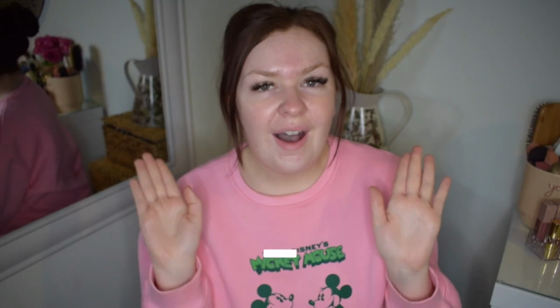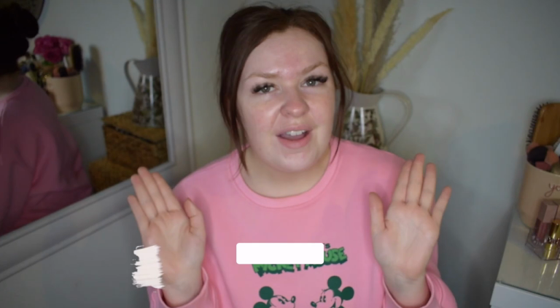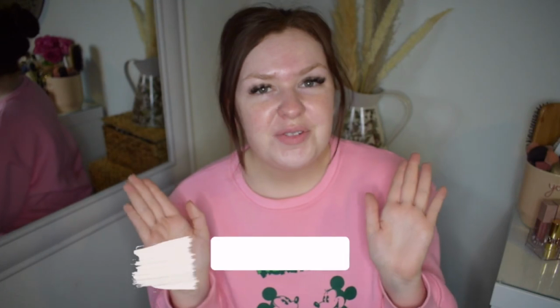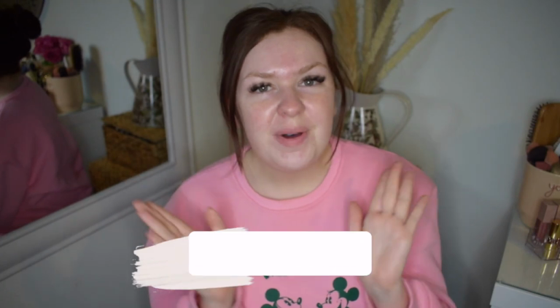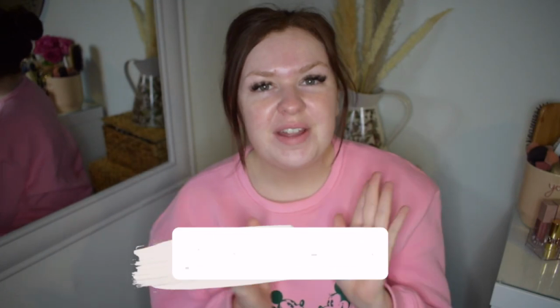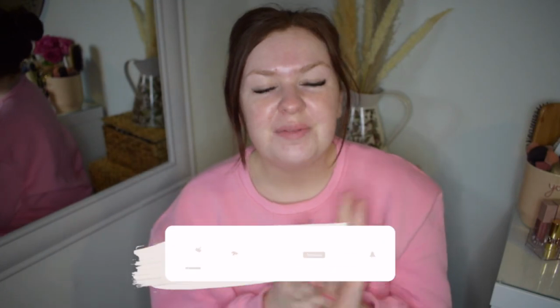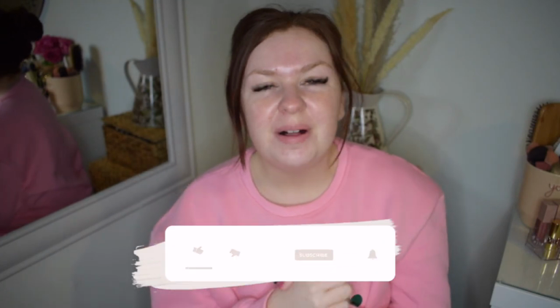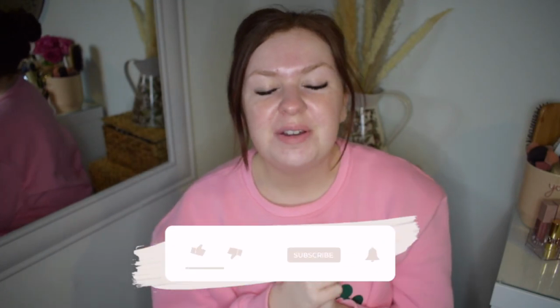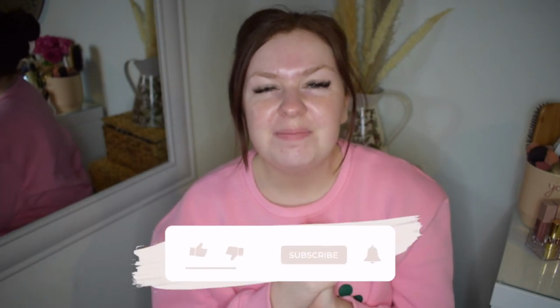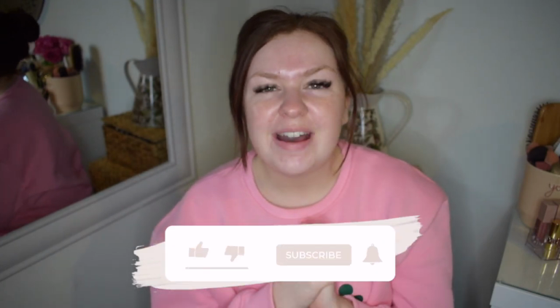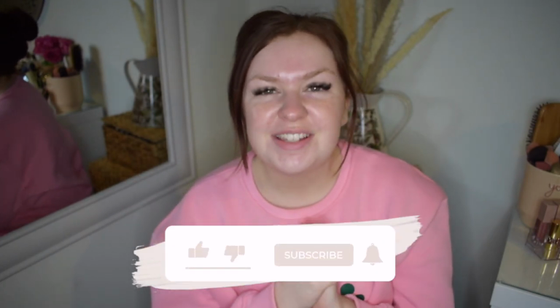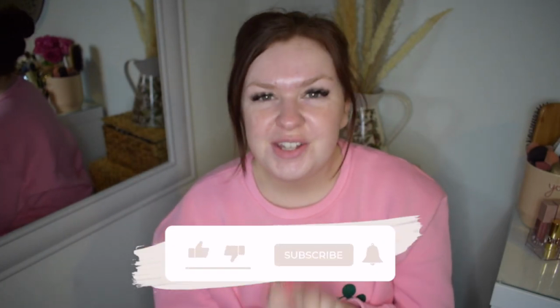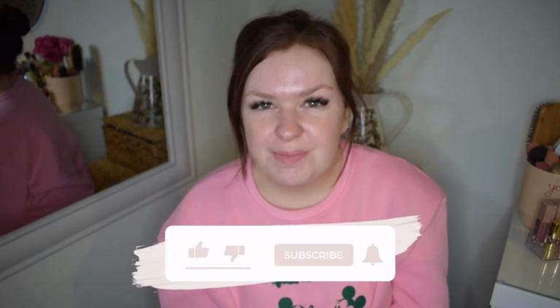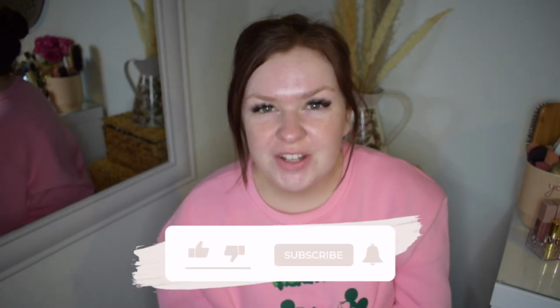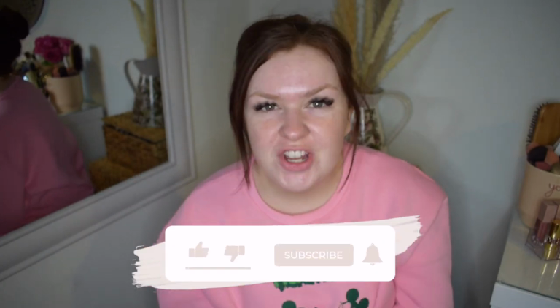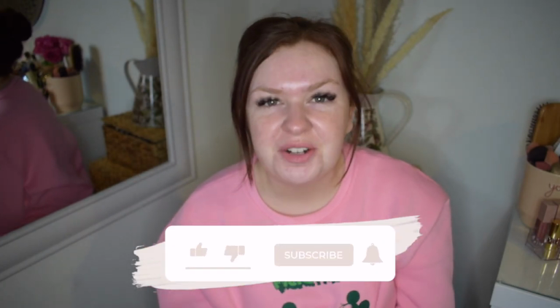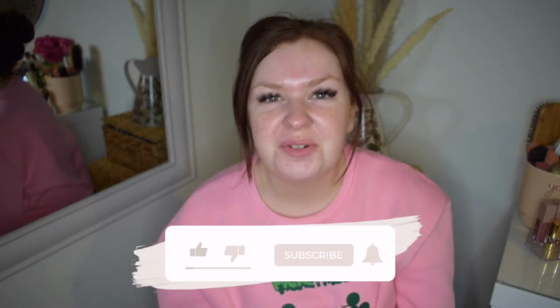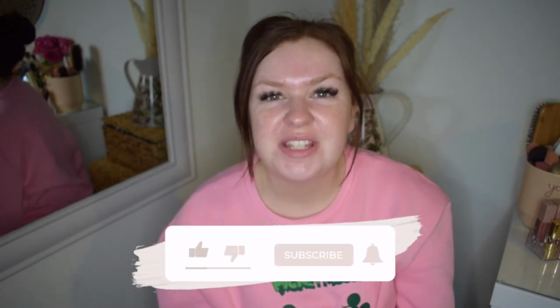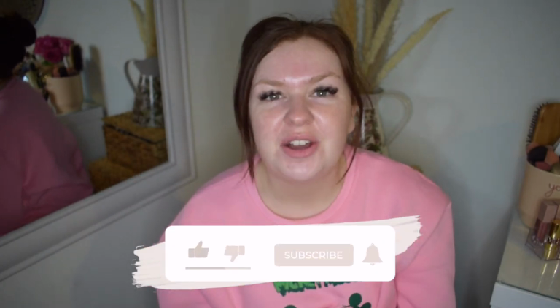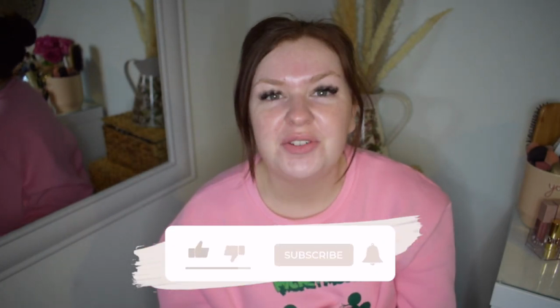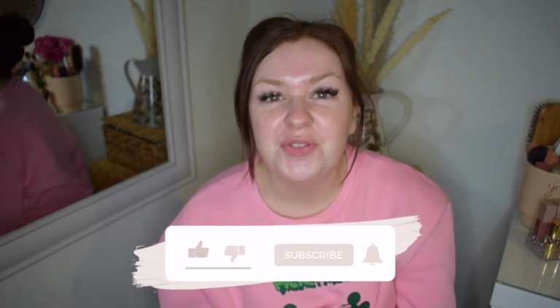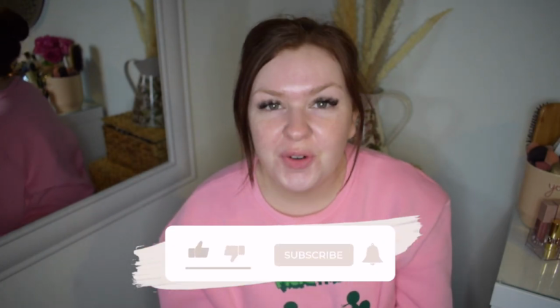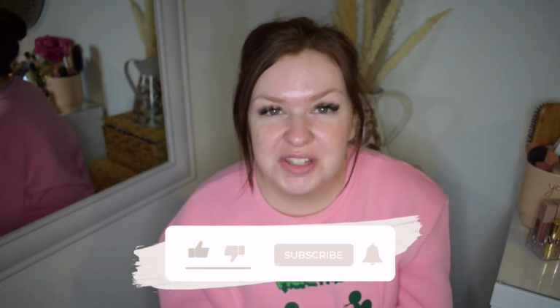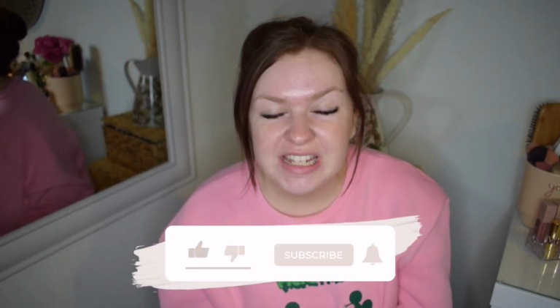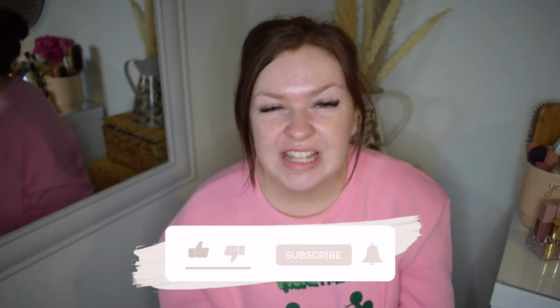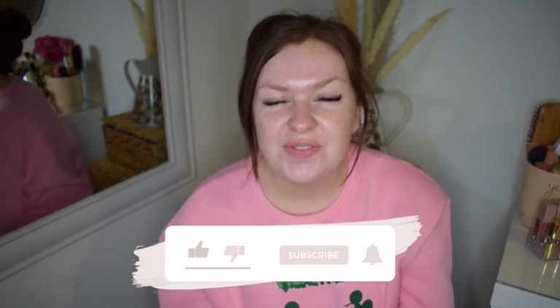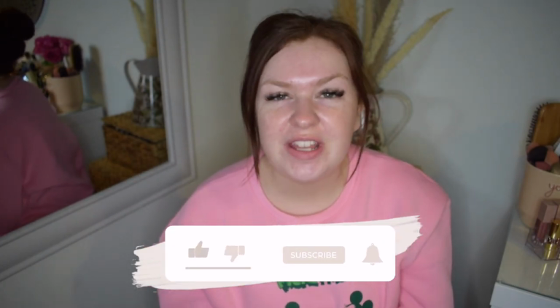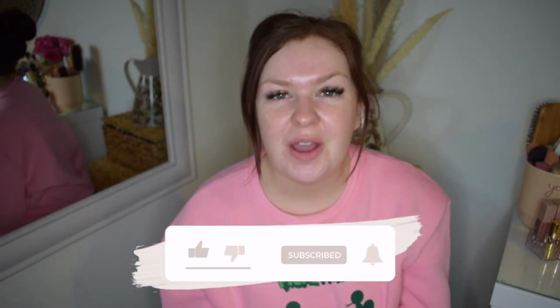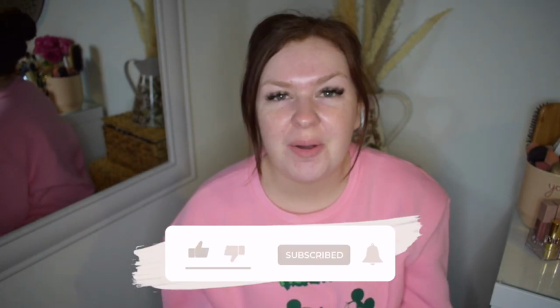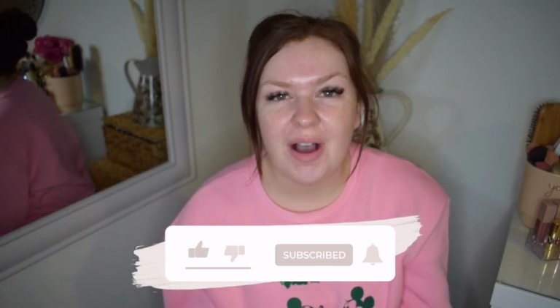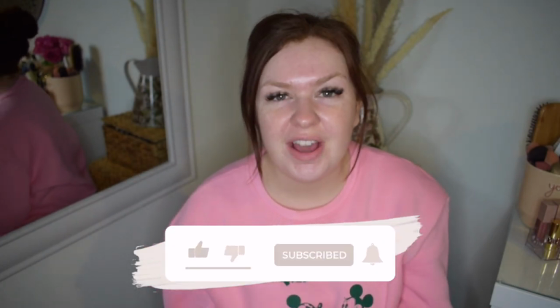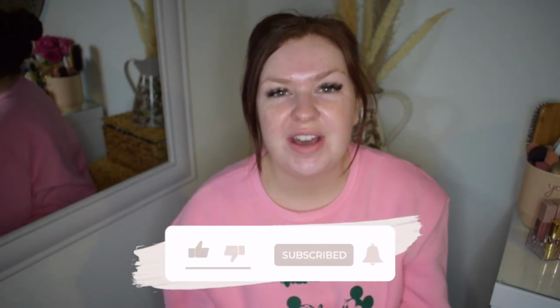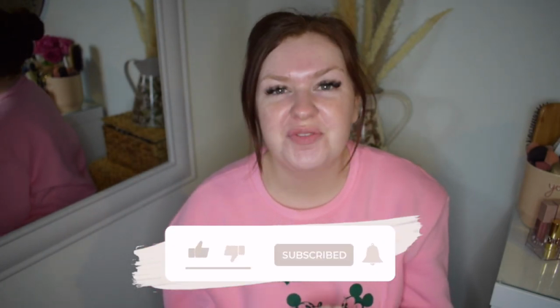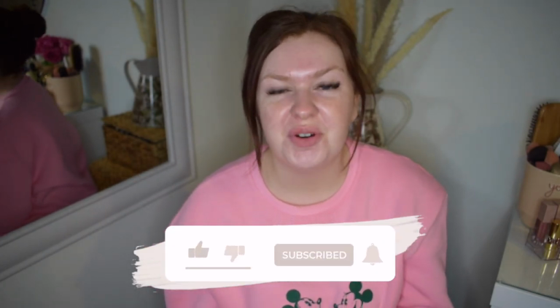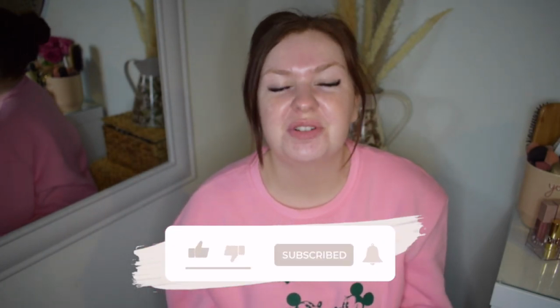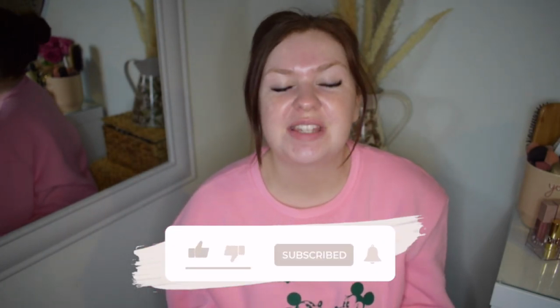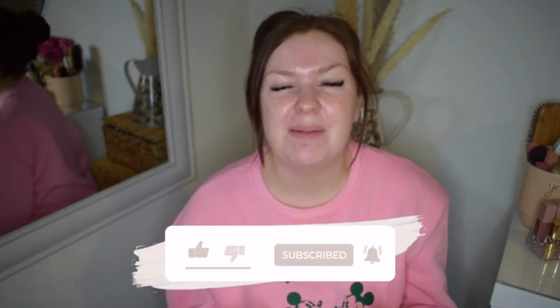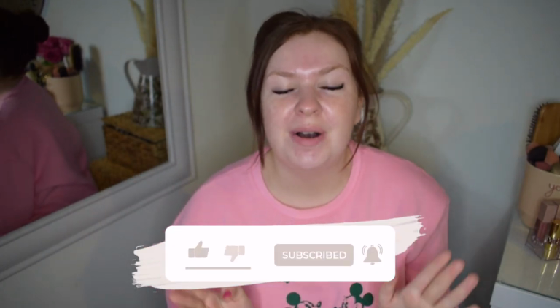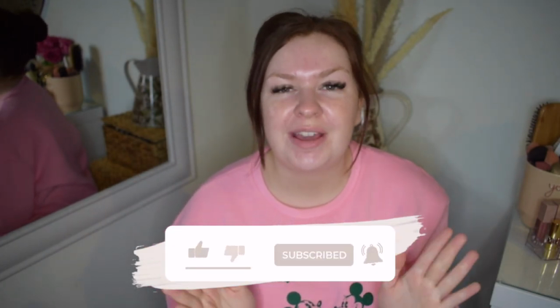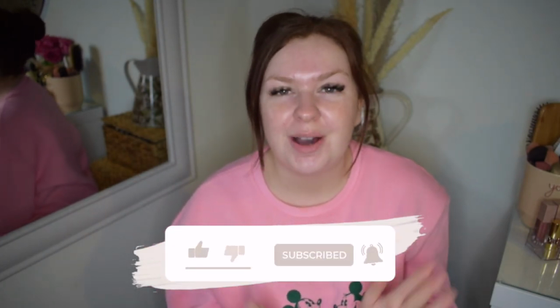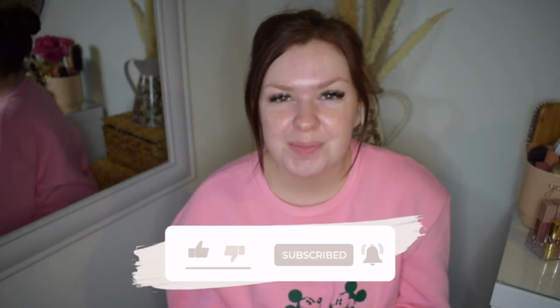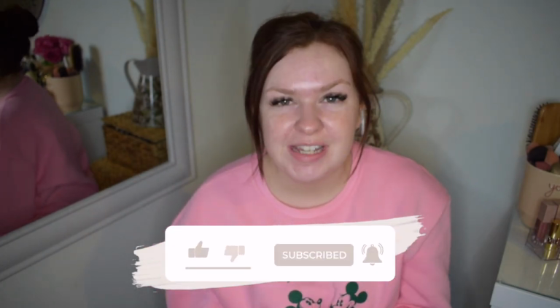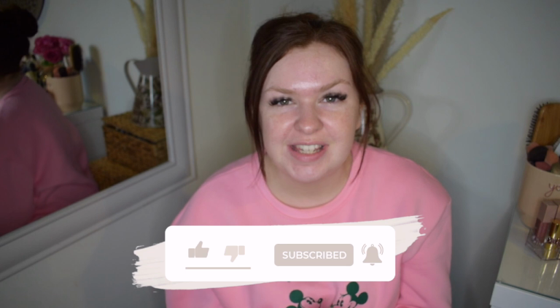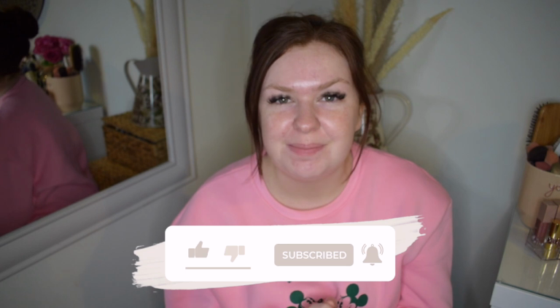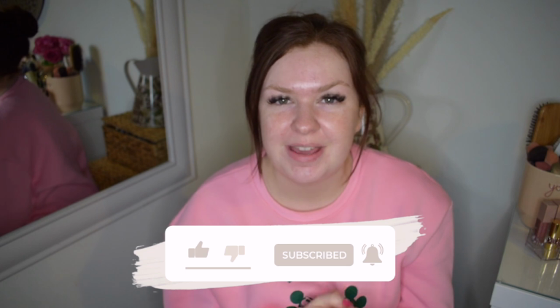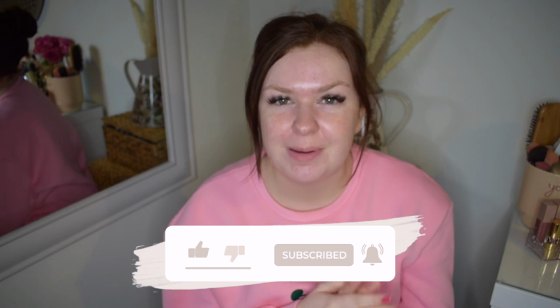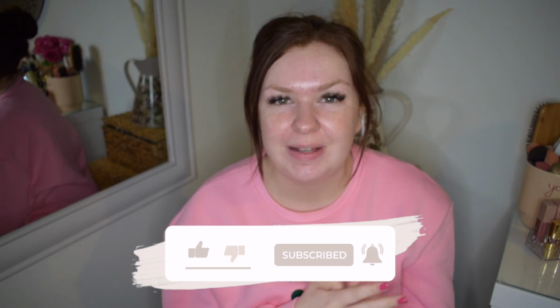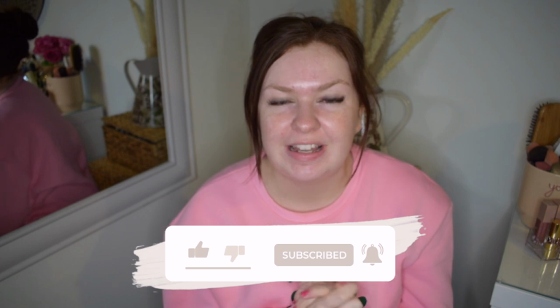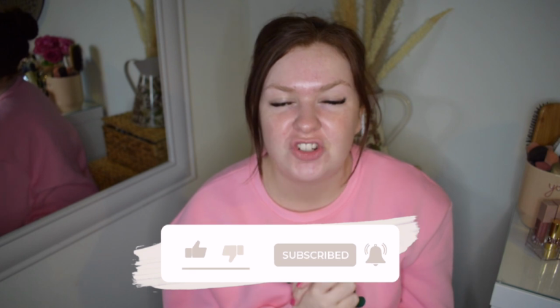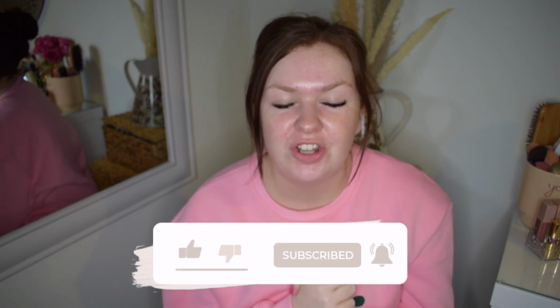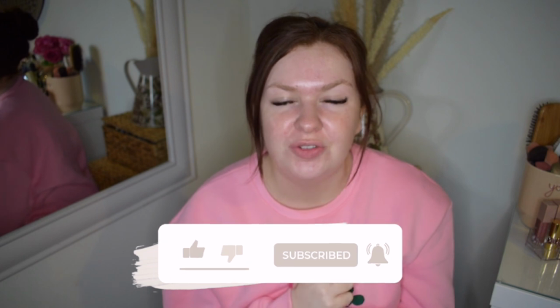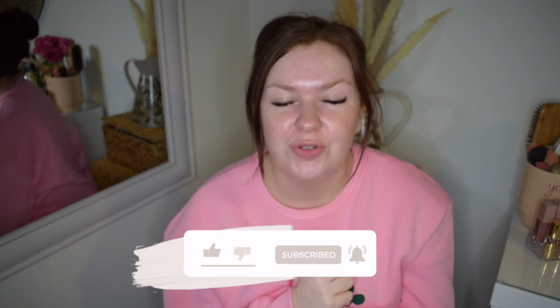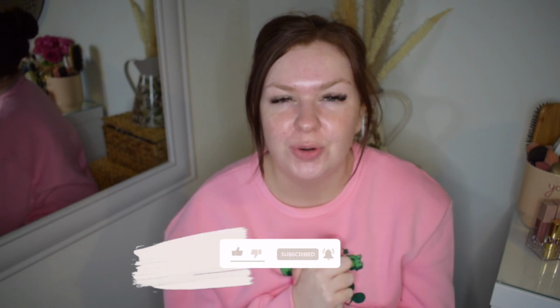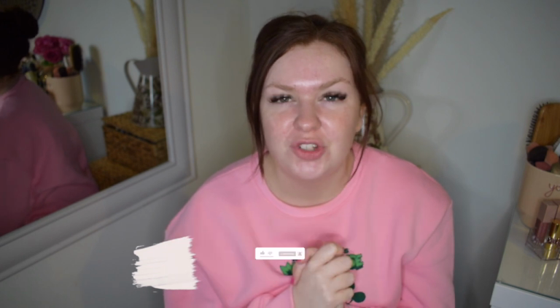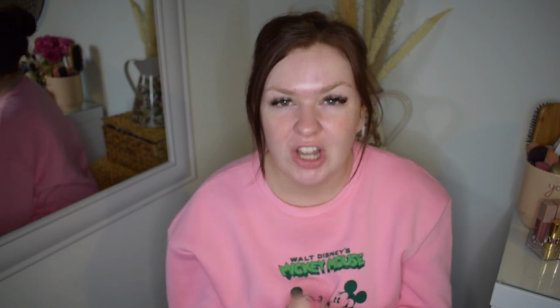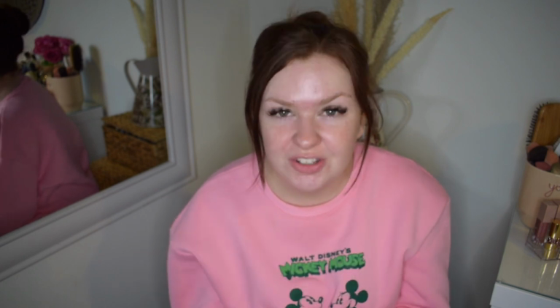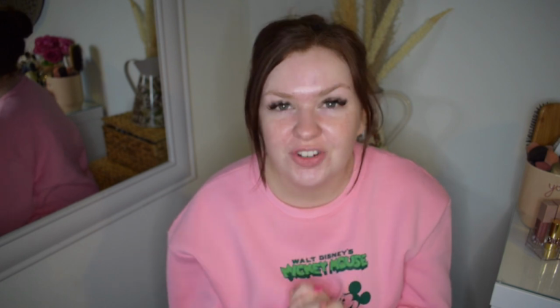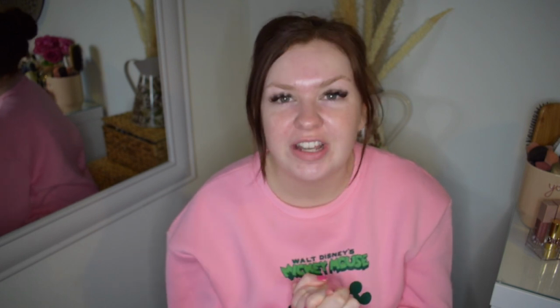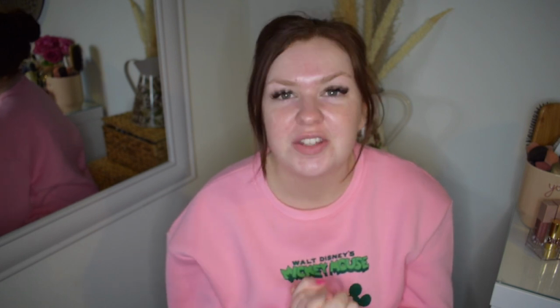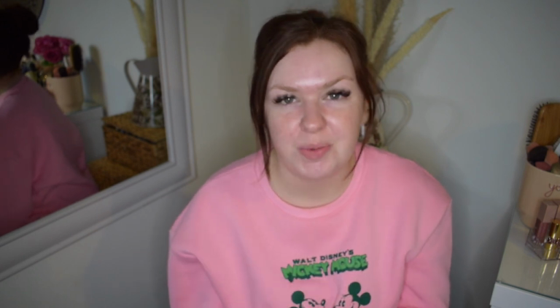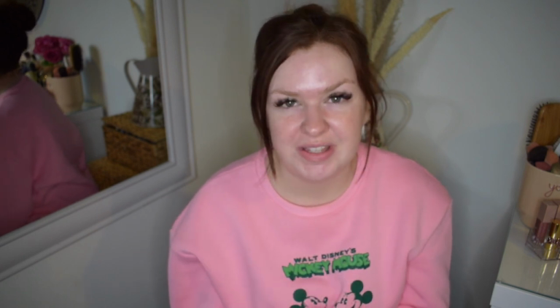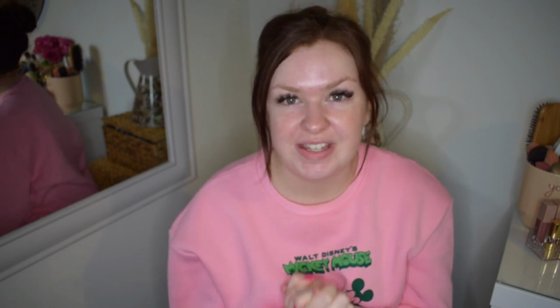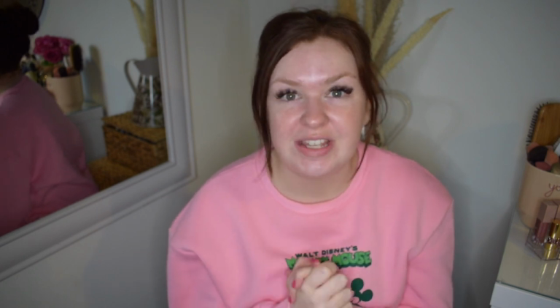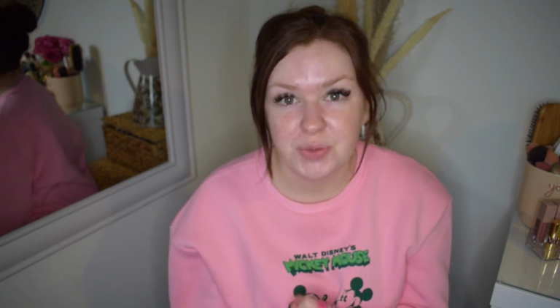Hi everyone, welcome back to my channel. For today's video I have got my updated makeup collection for January 2022.